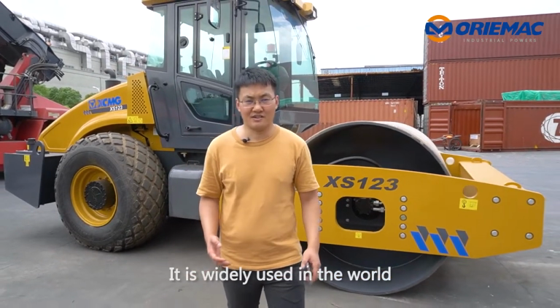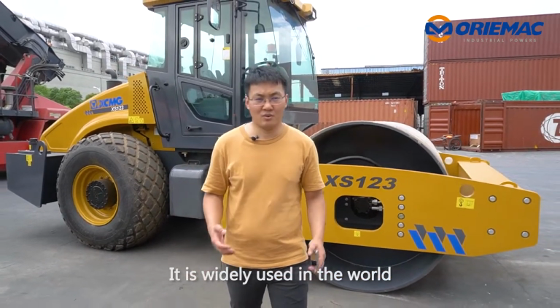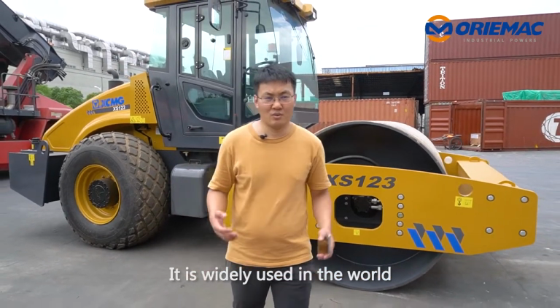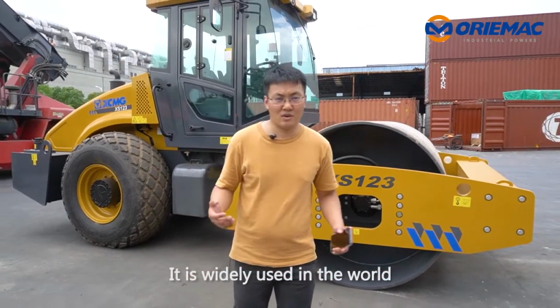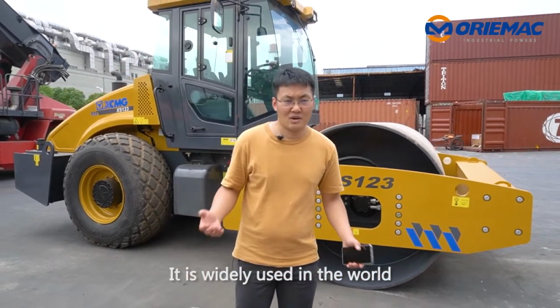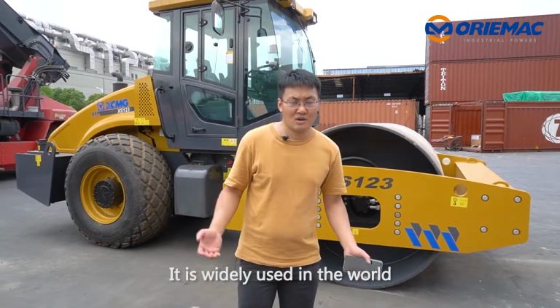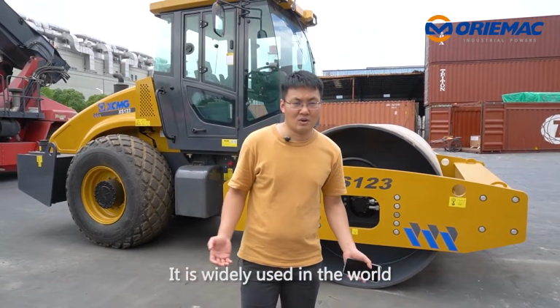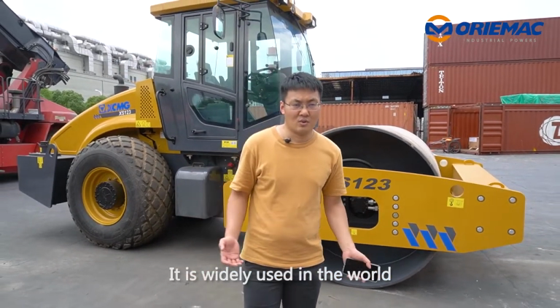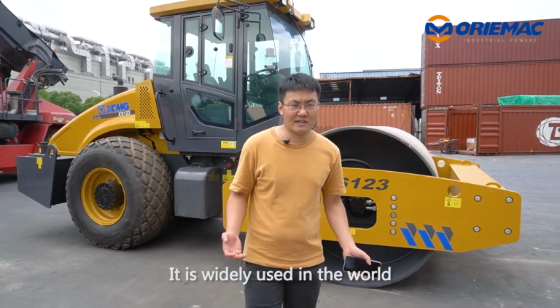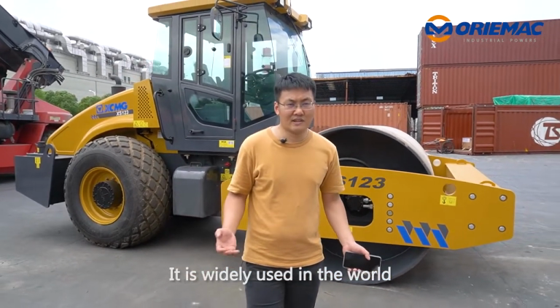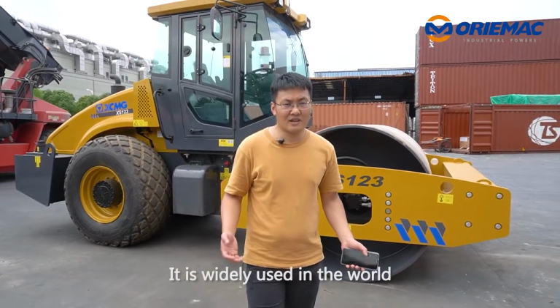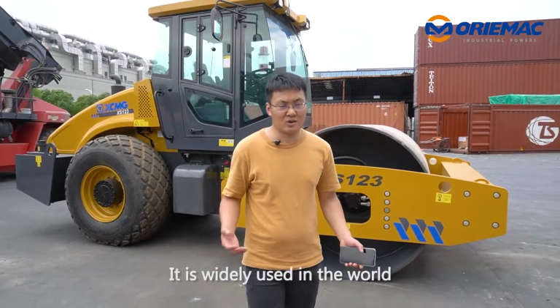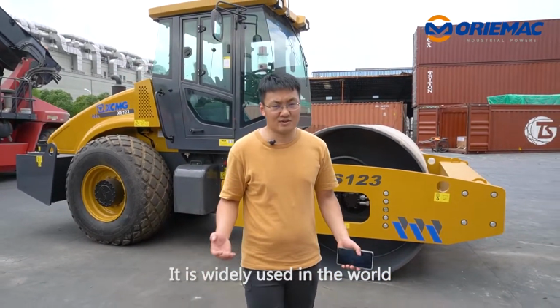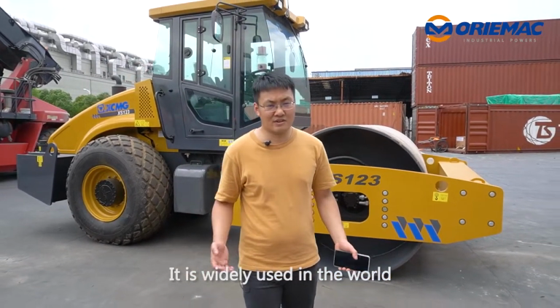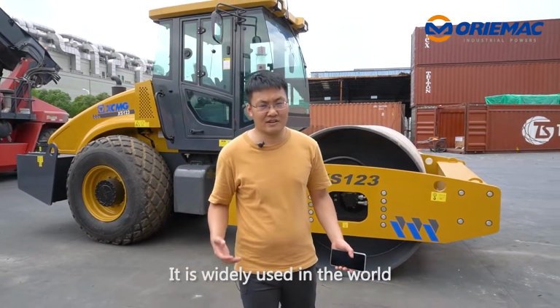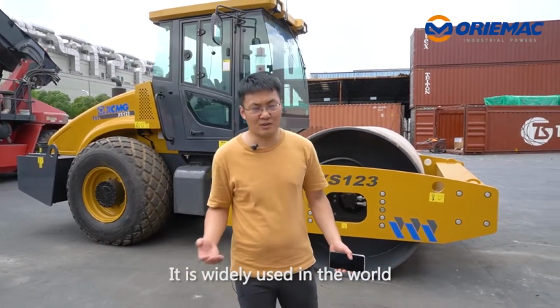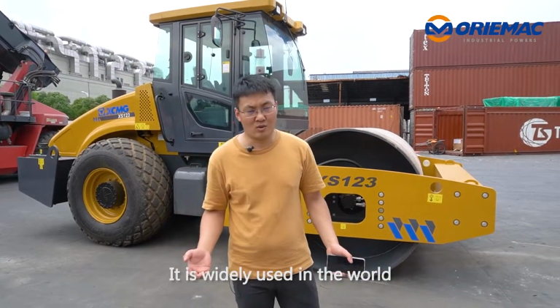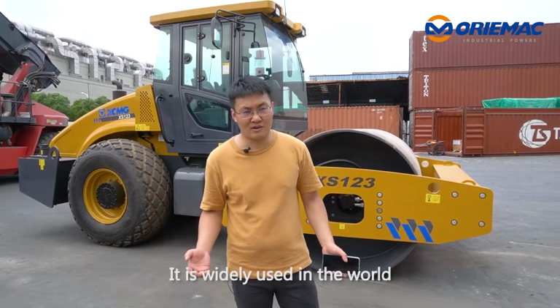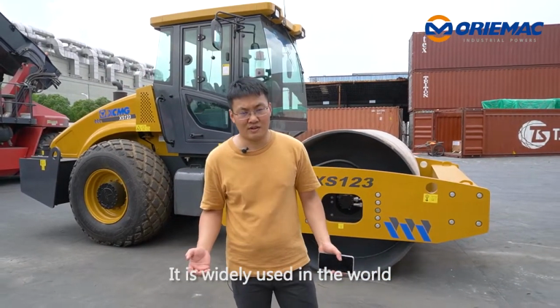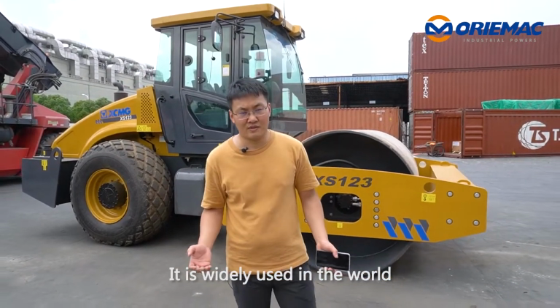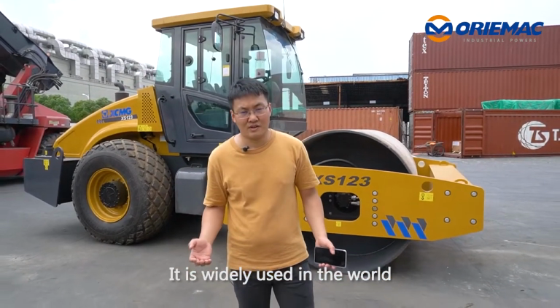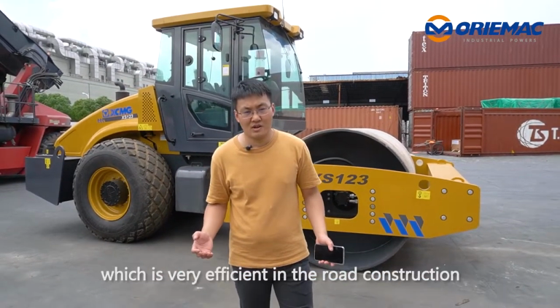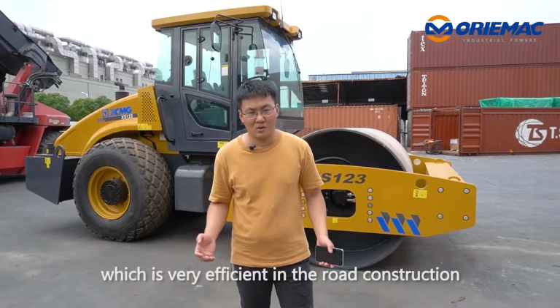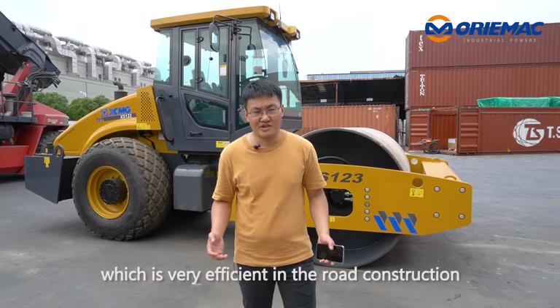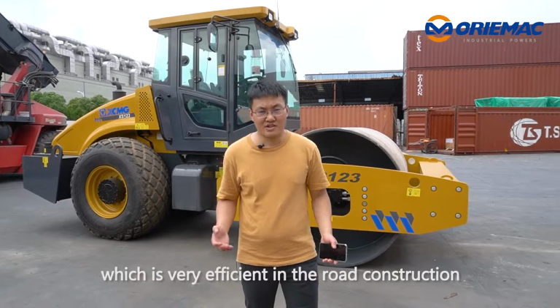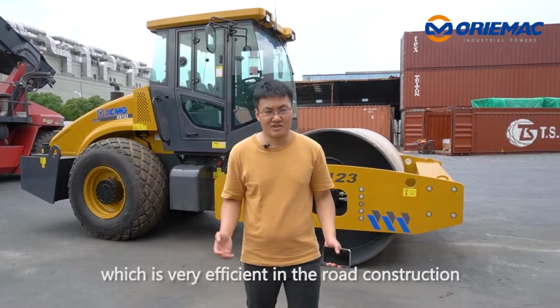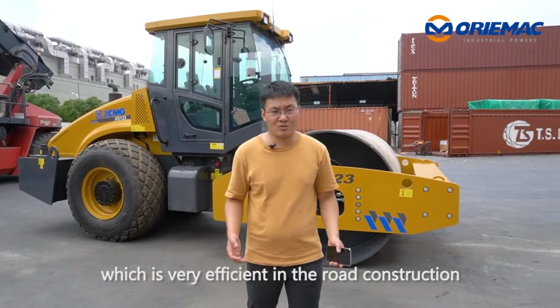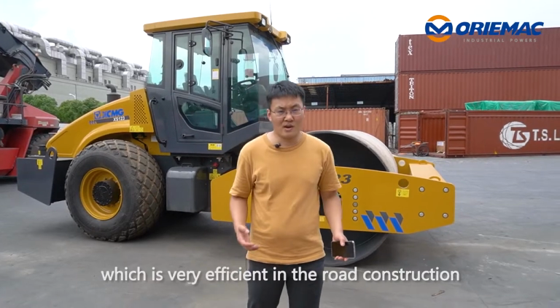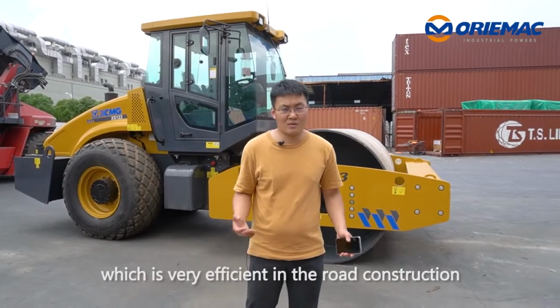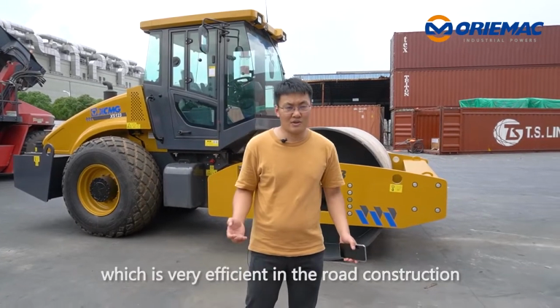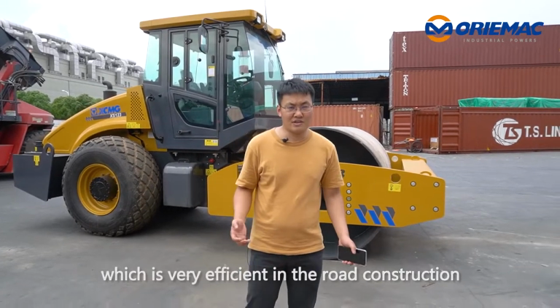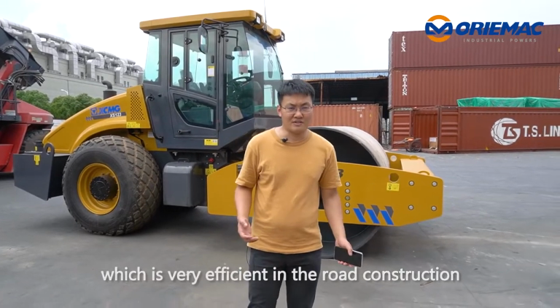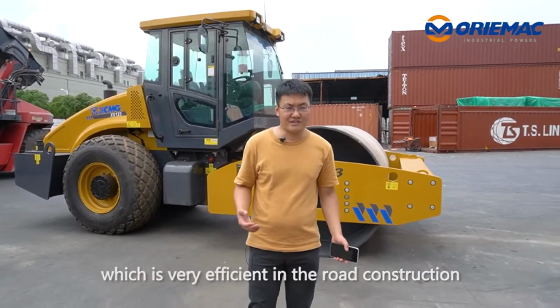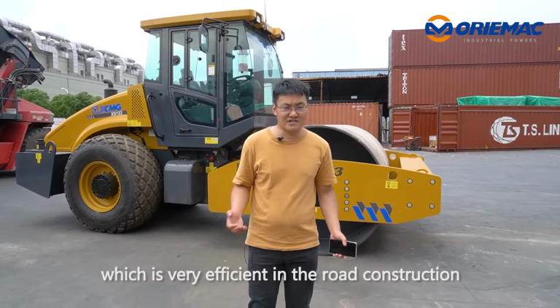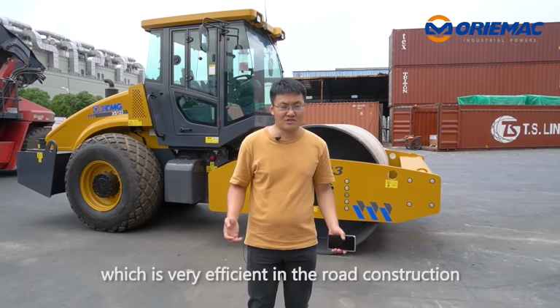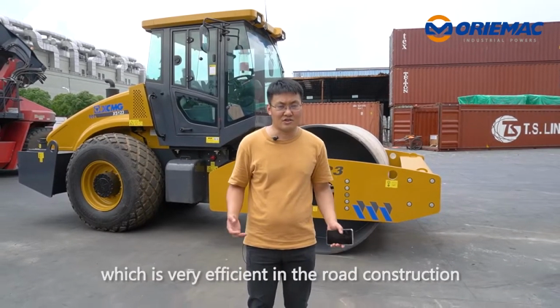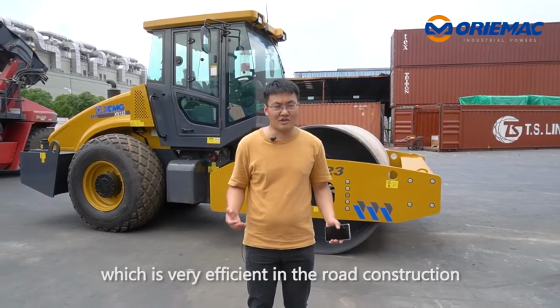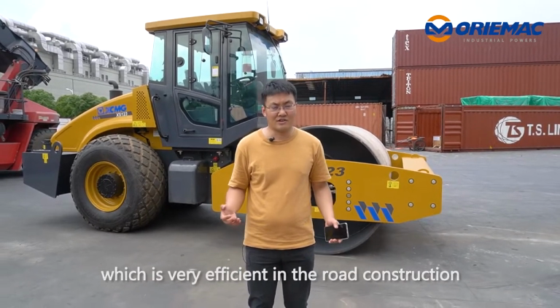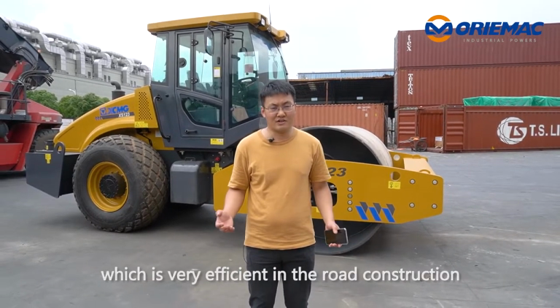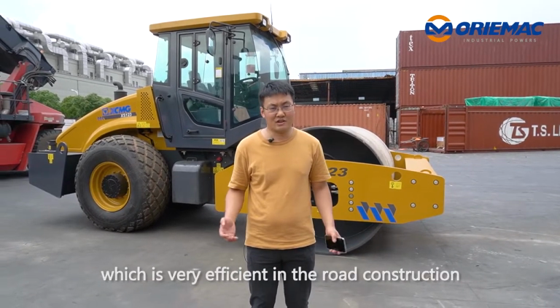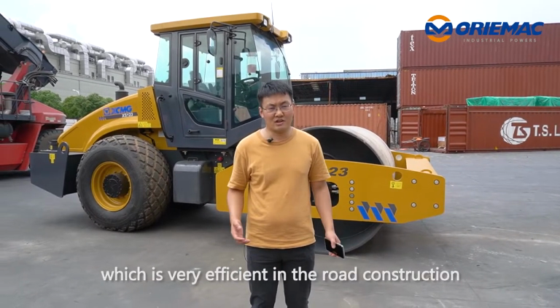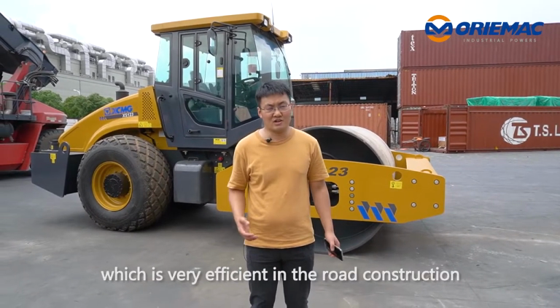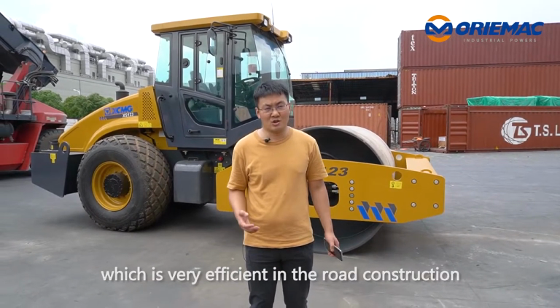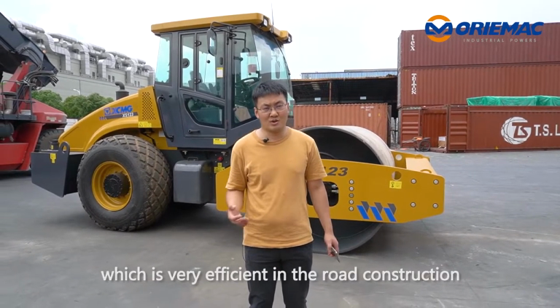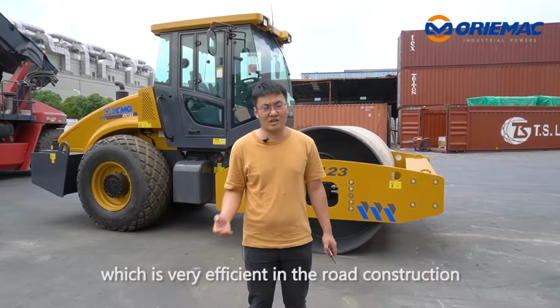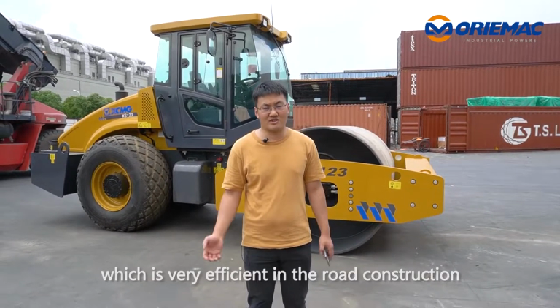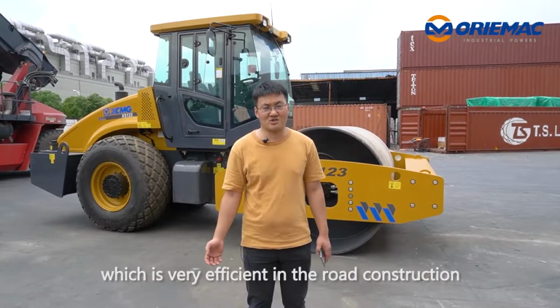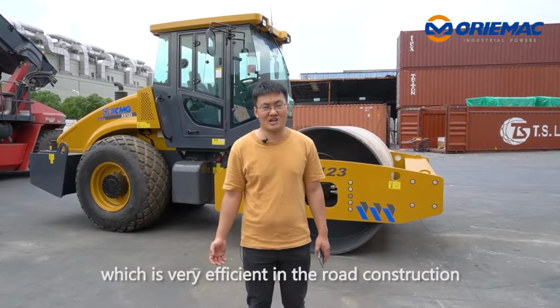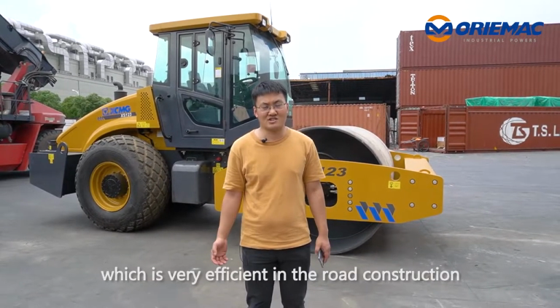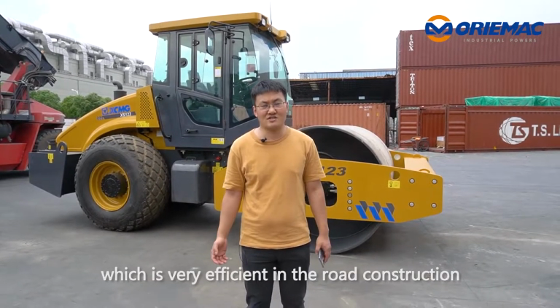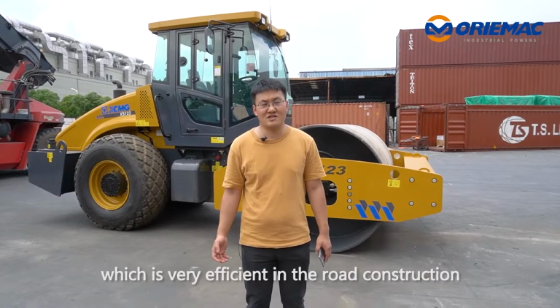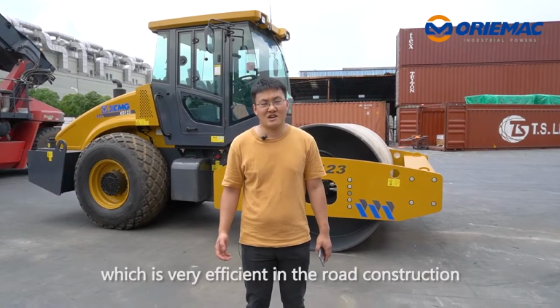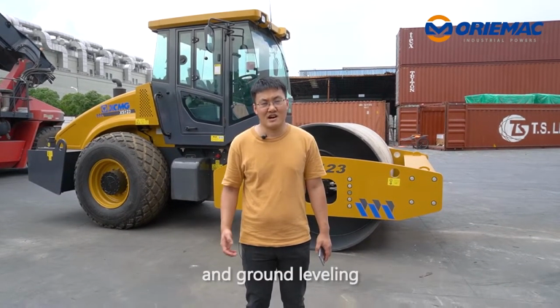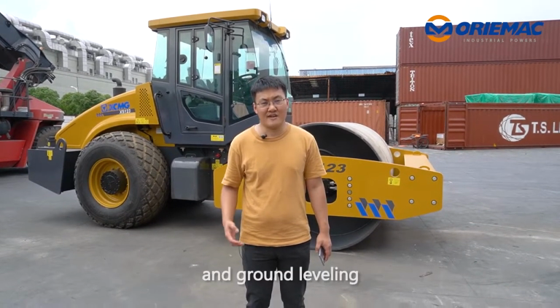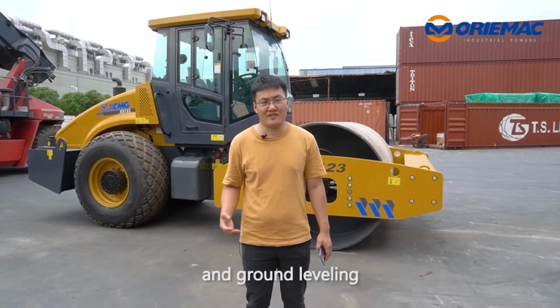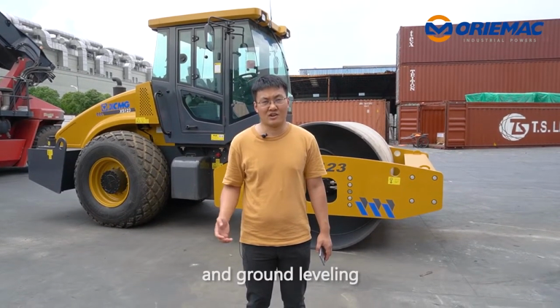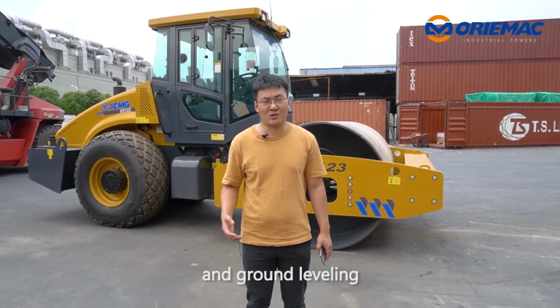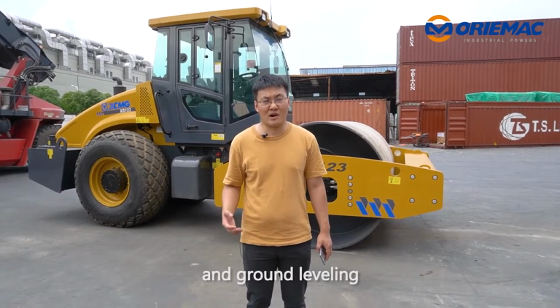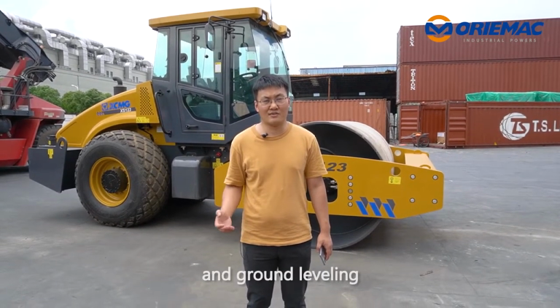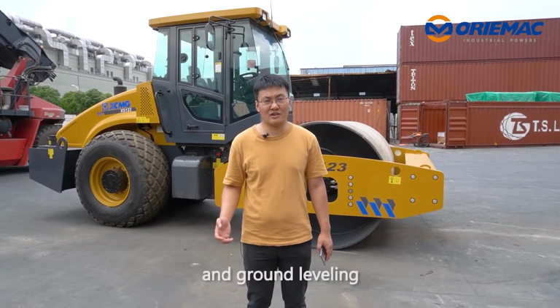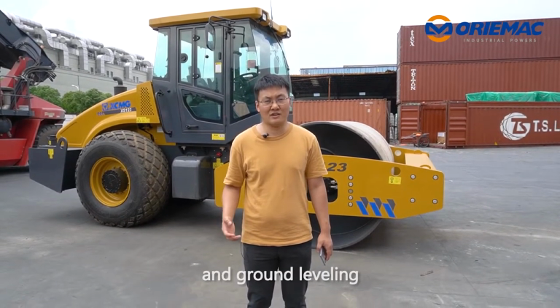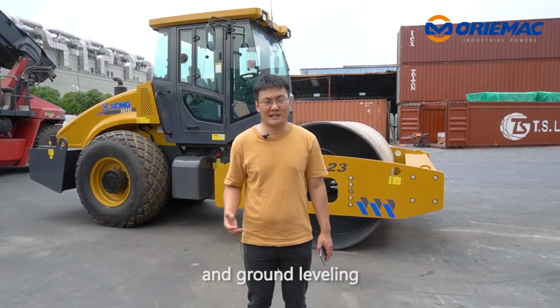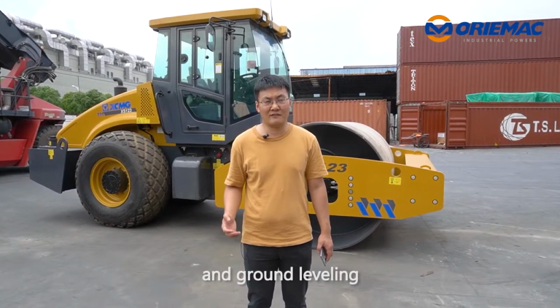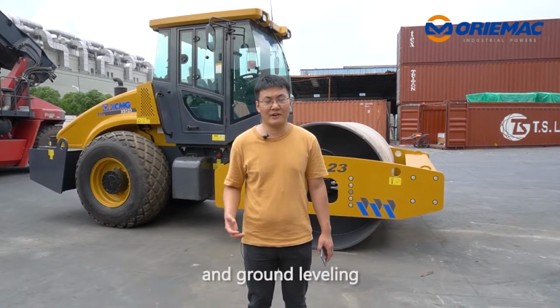It is widely used in the world, and is very efficient in road construction and ground leveling.